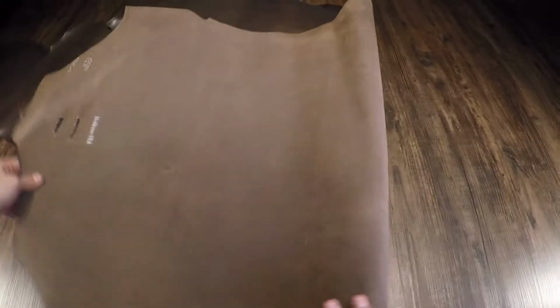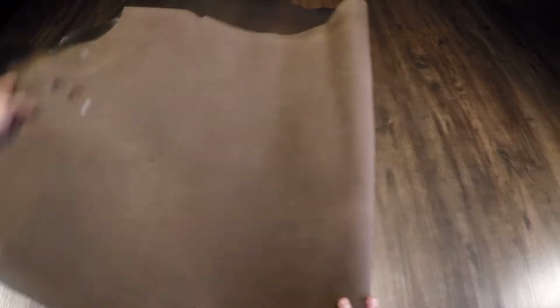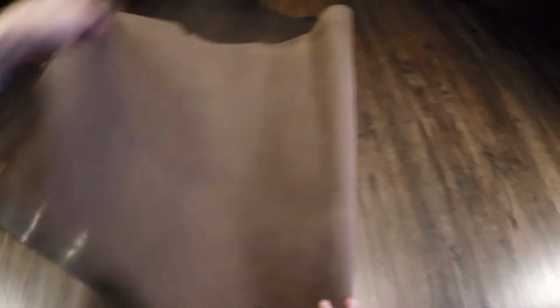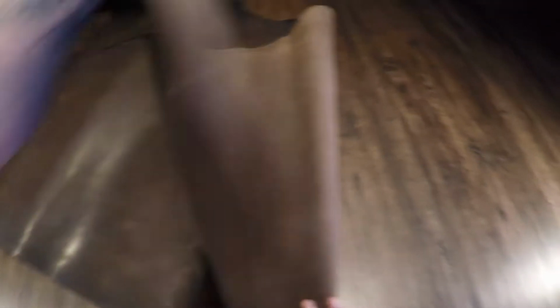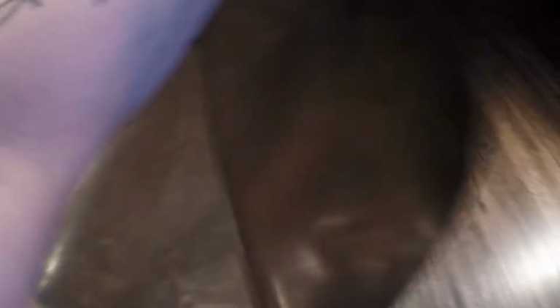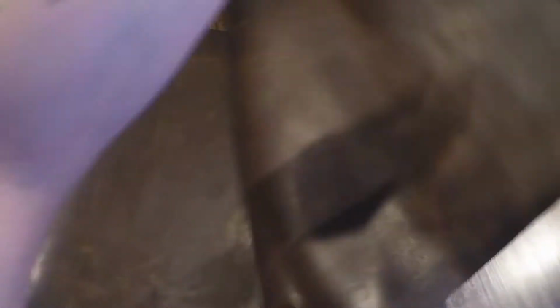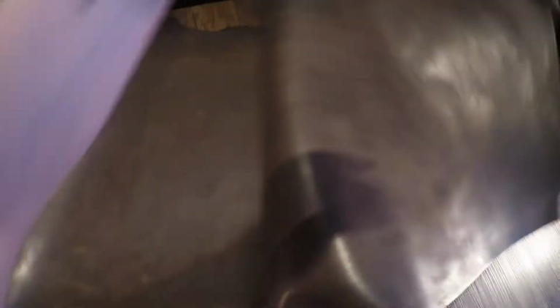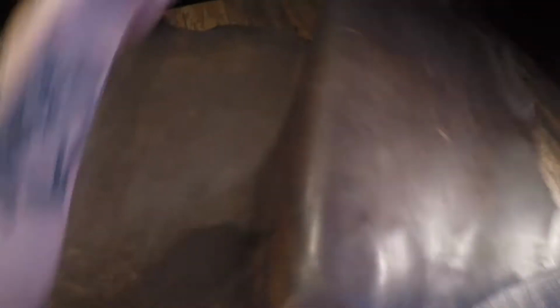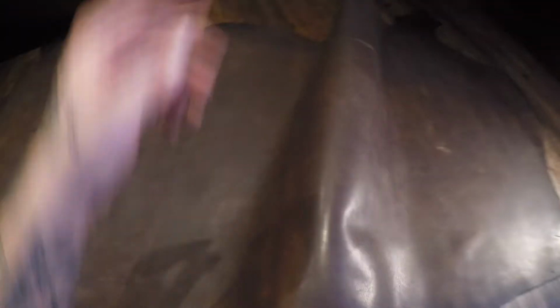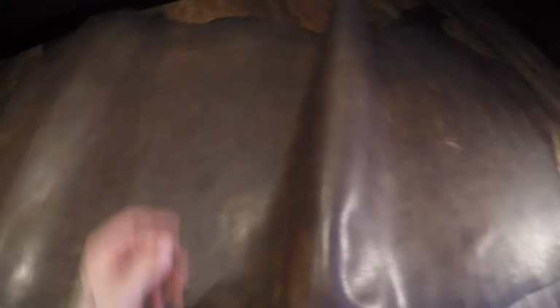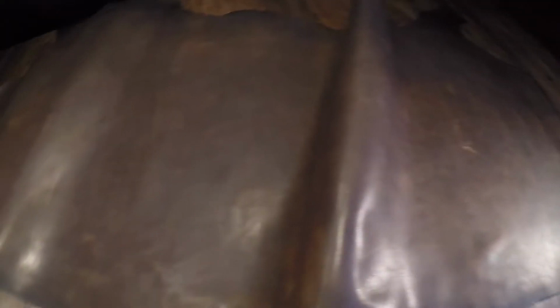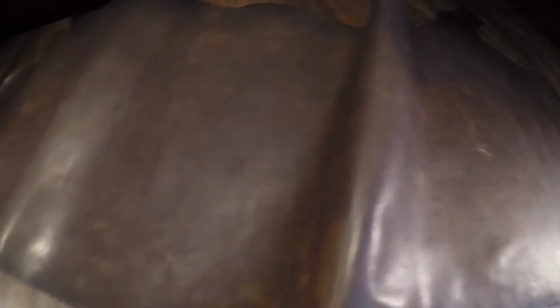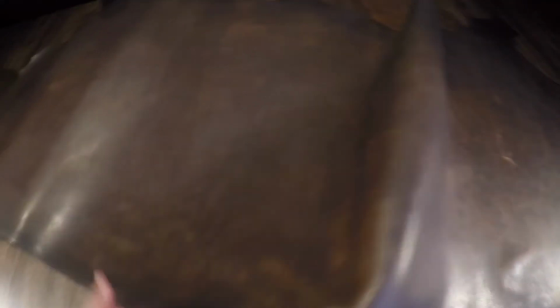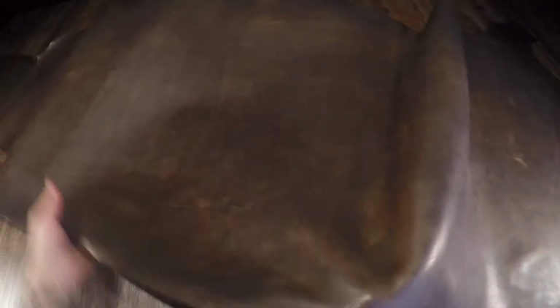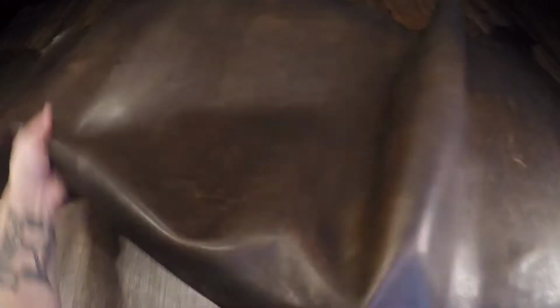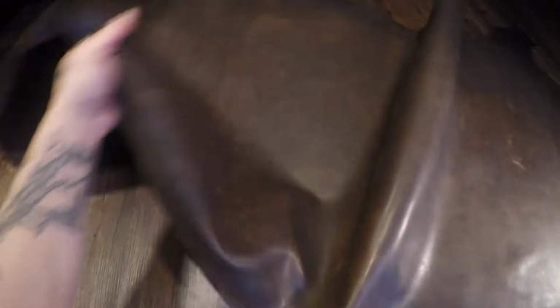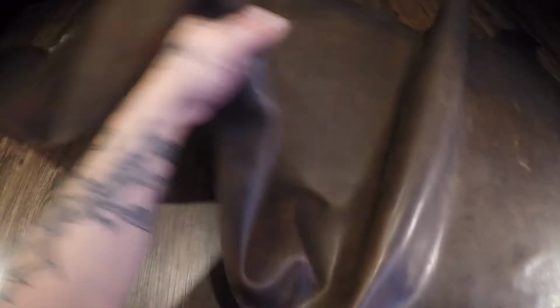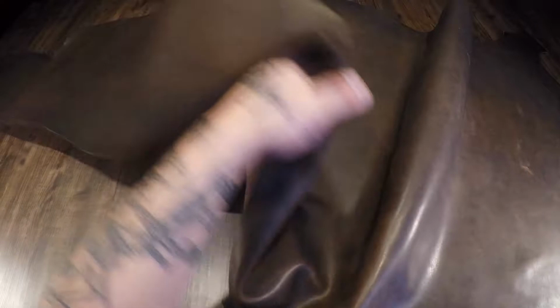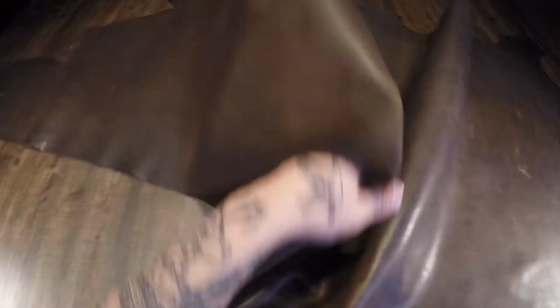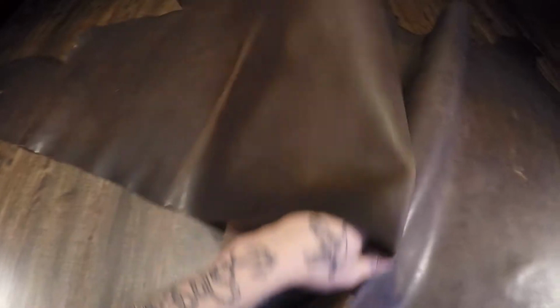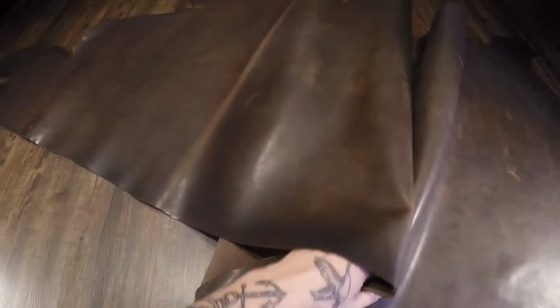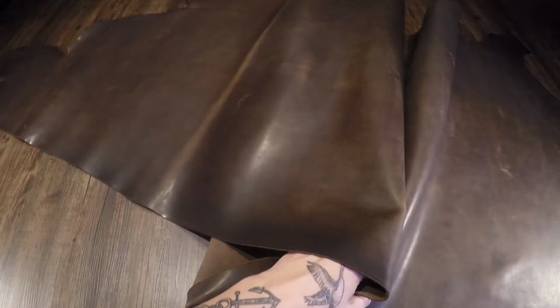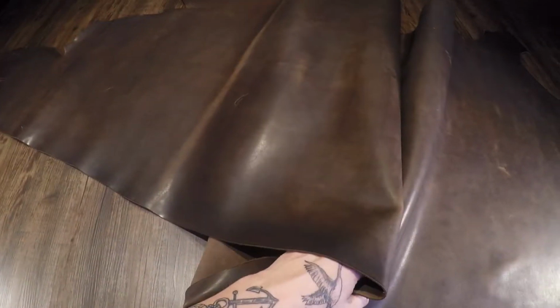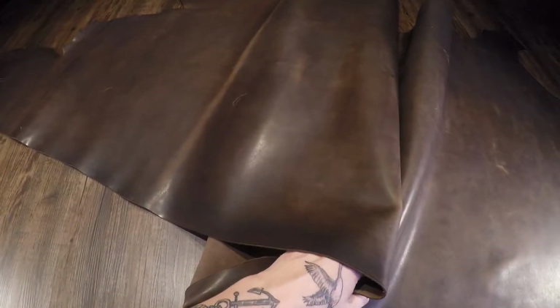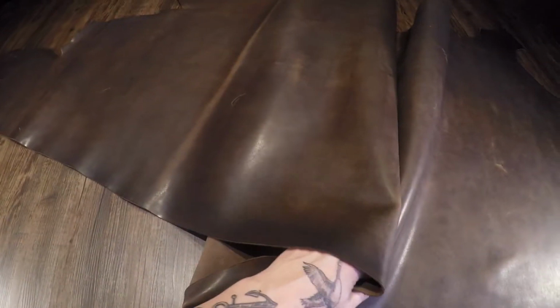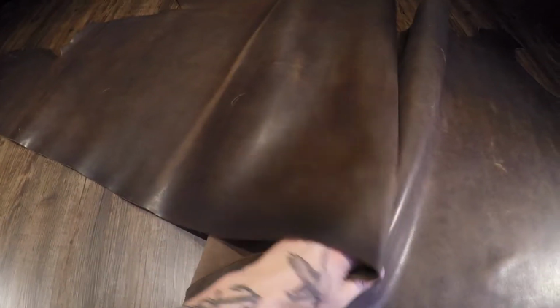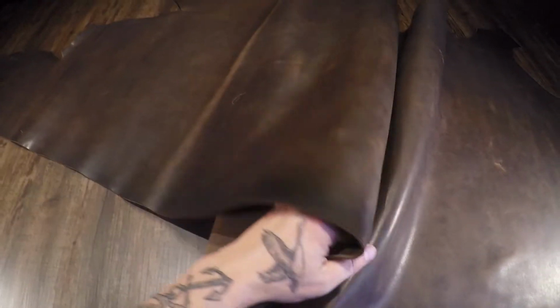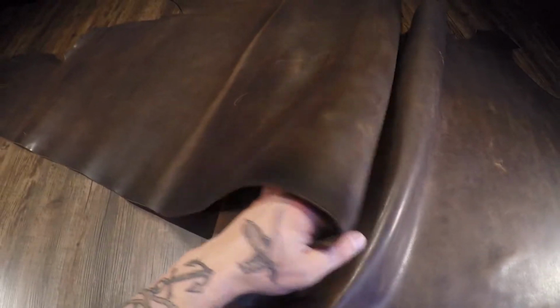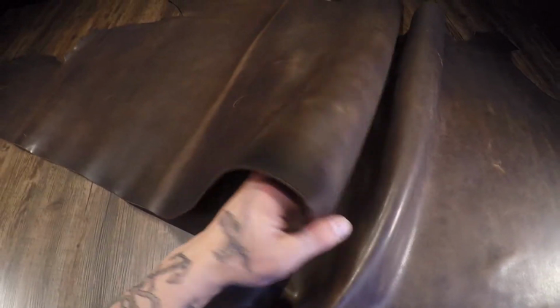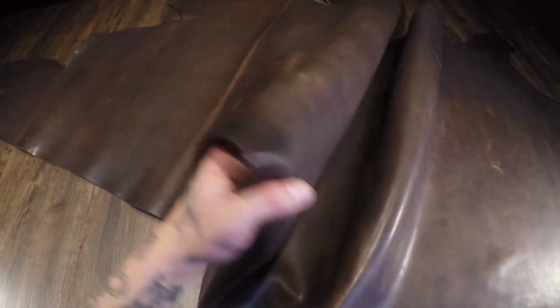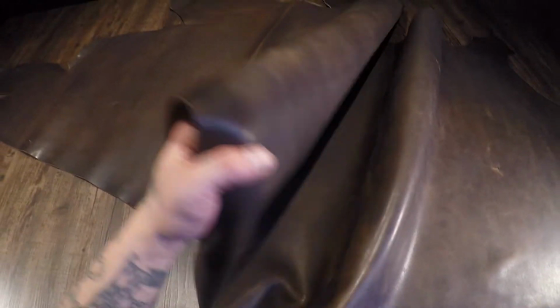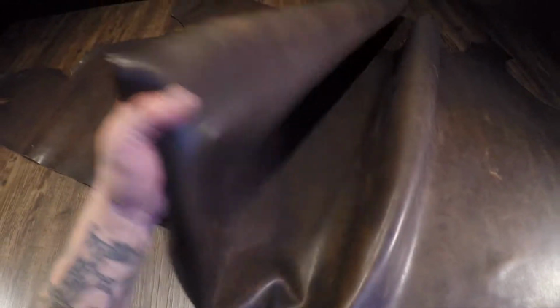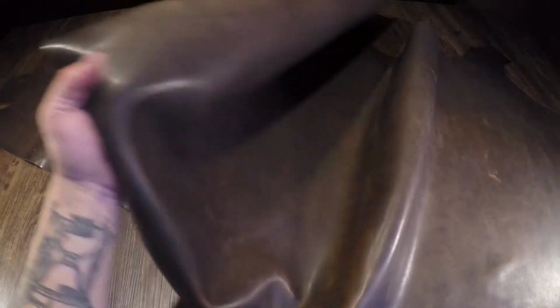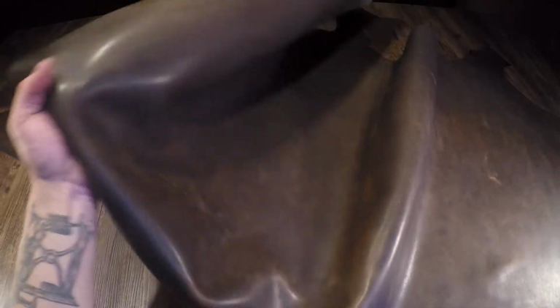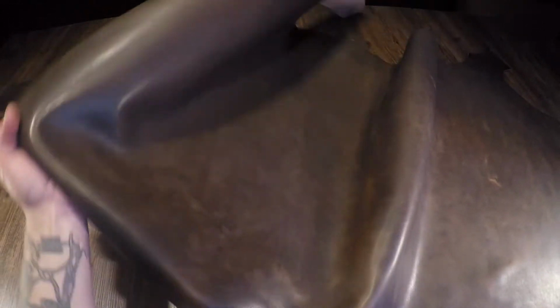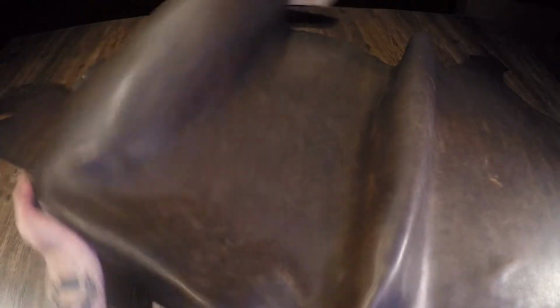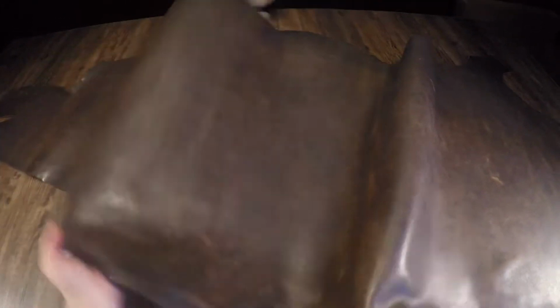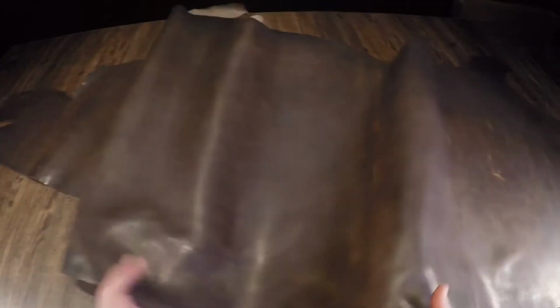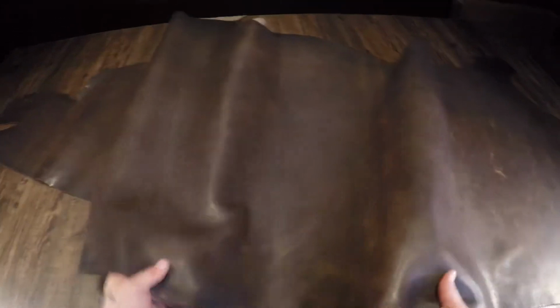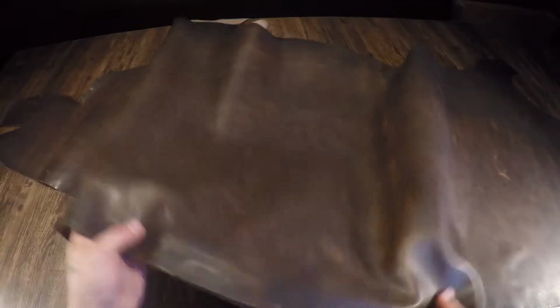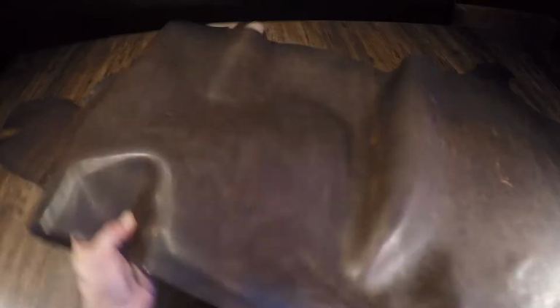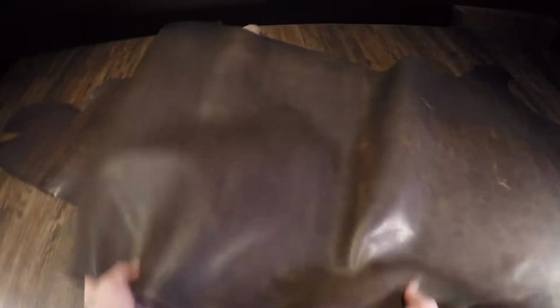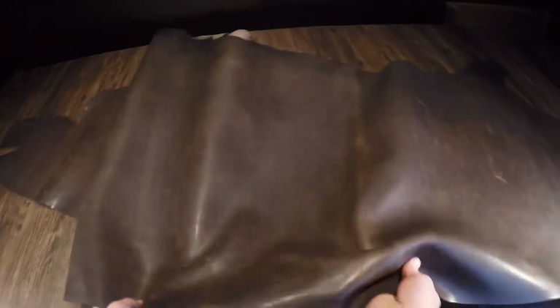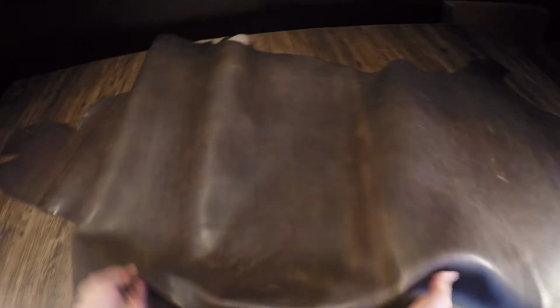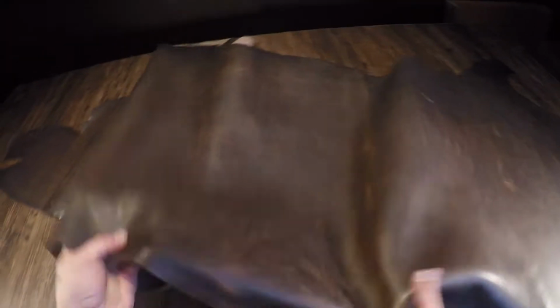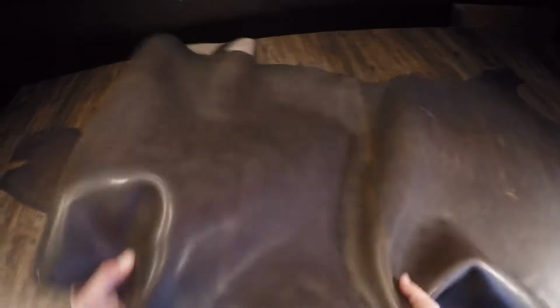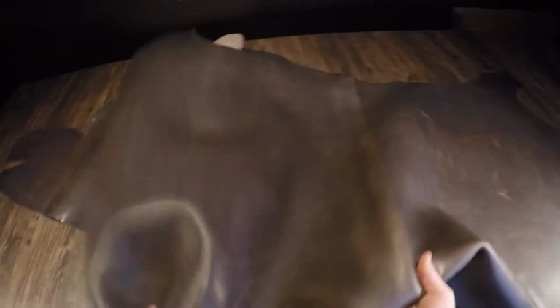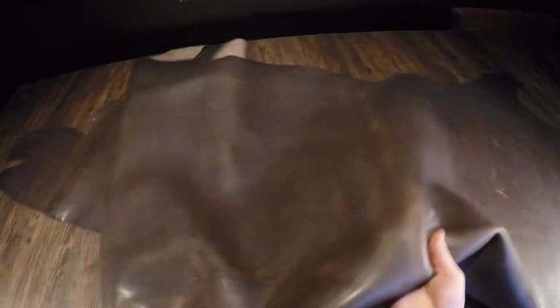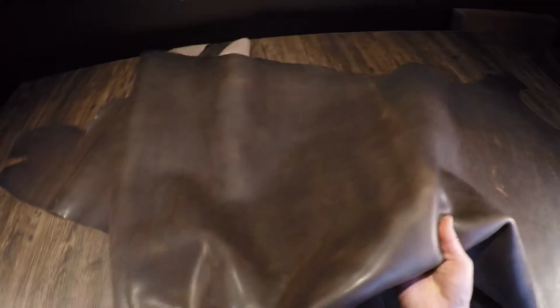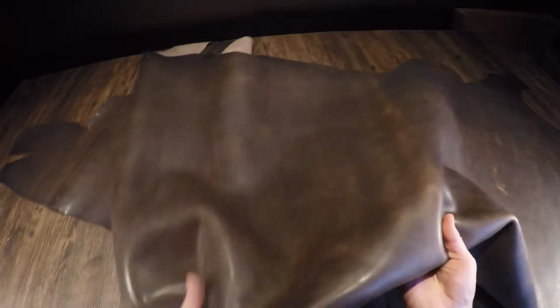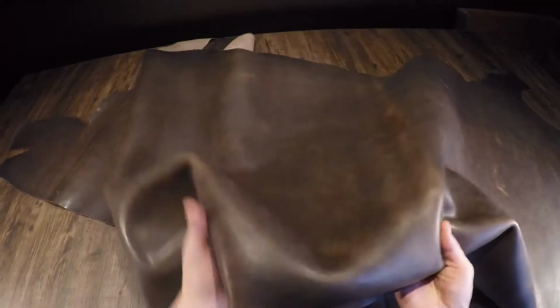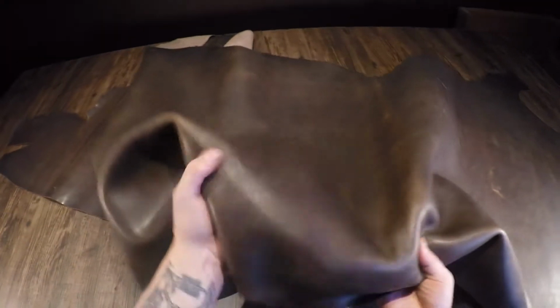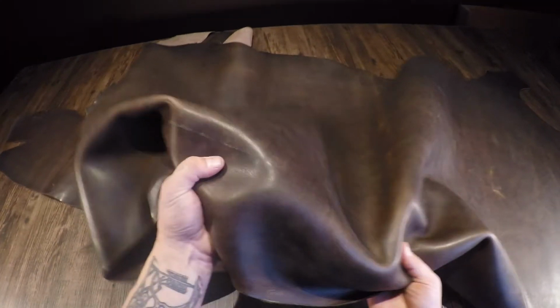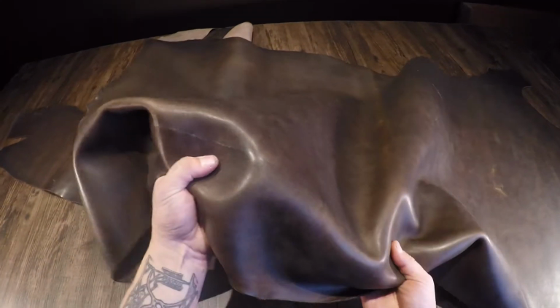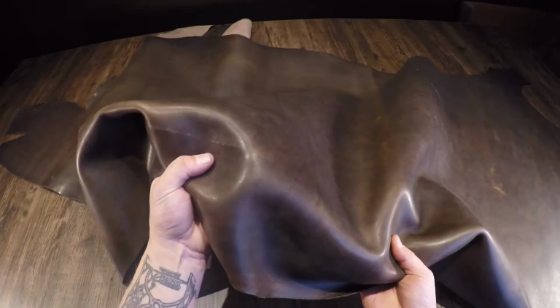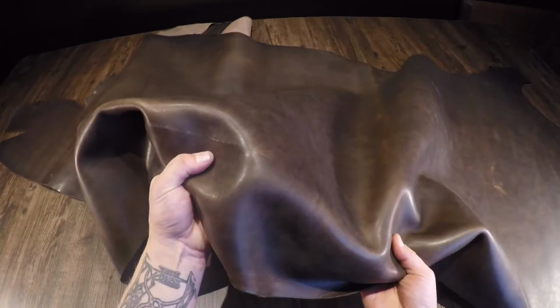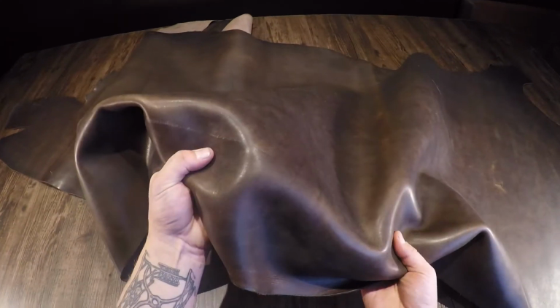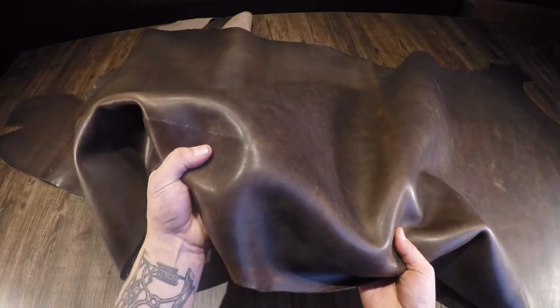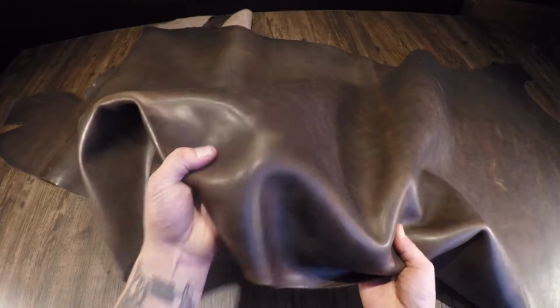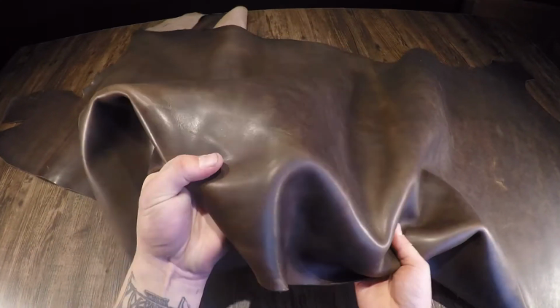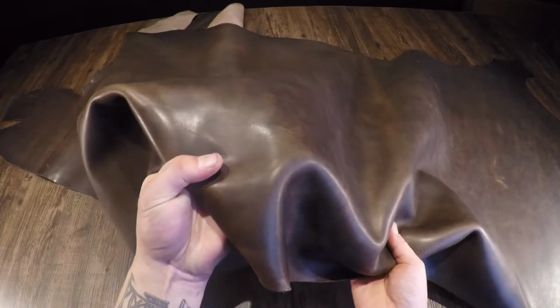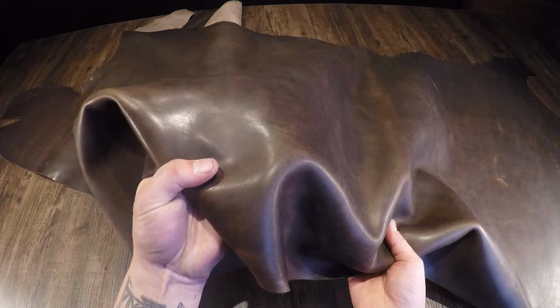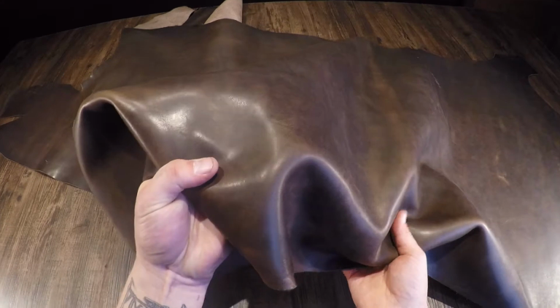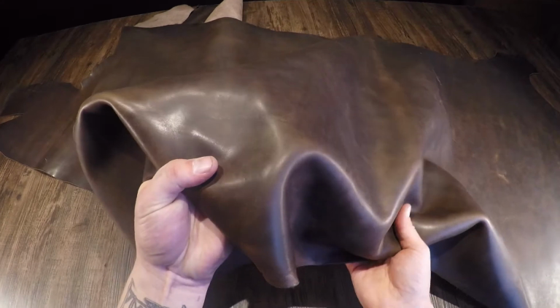Flawless leather overall. Has that pre-worn or distressed look as well. So it's just all around really nice stuff.